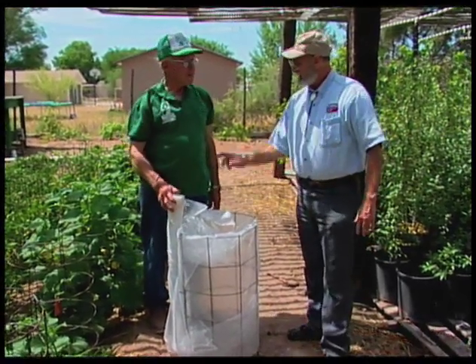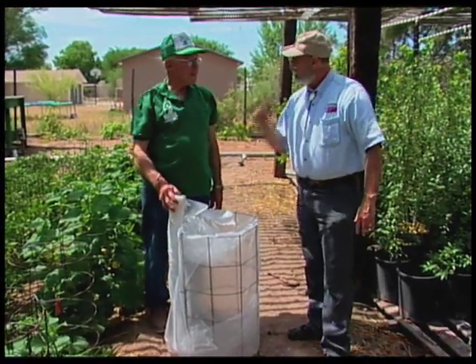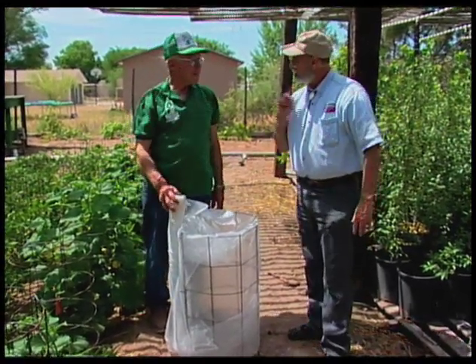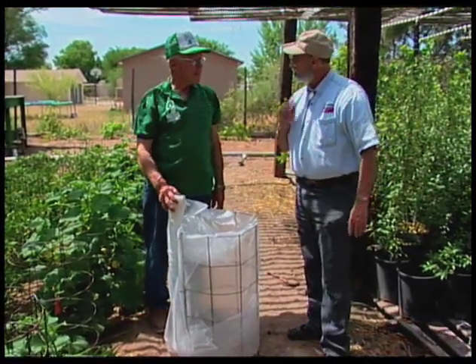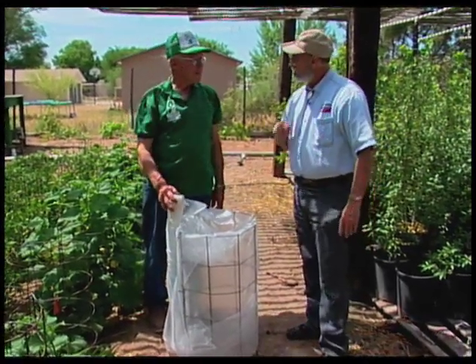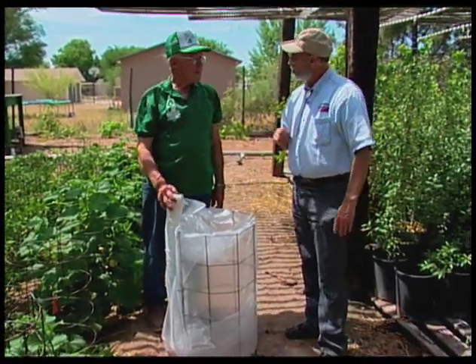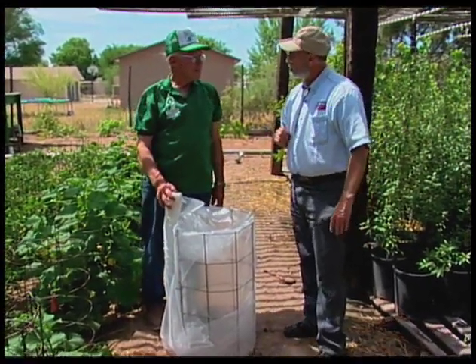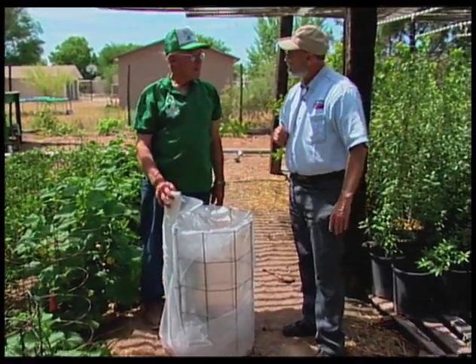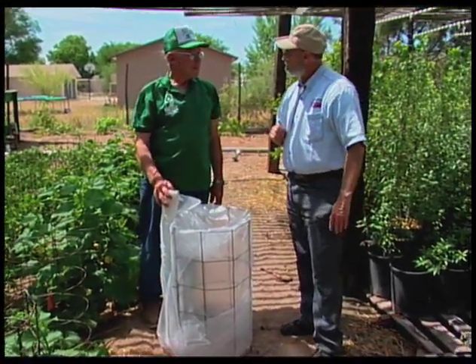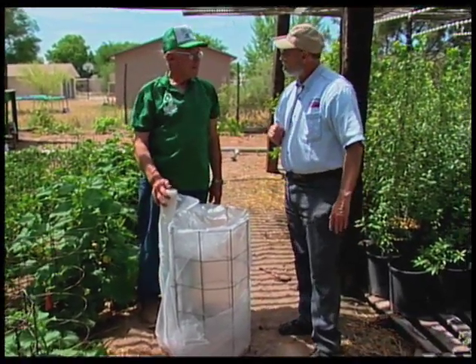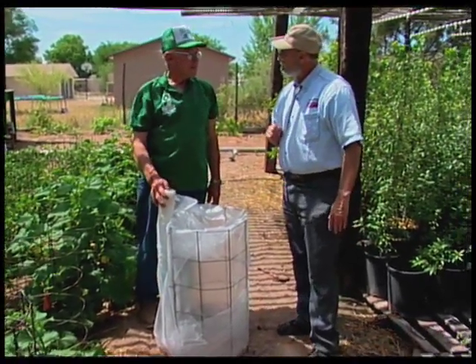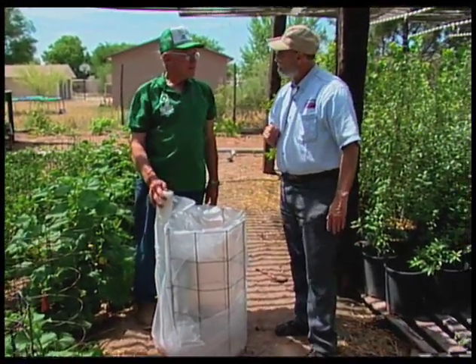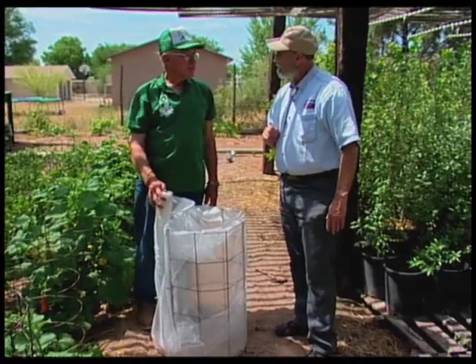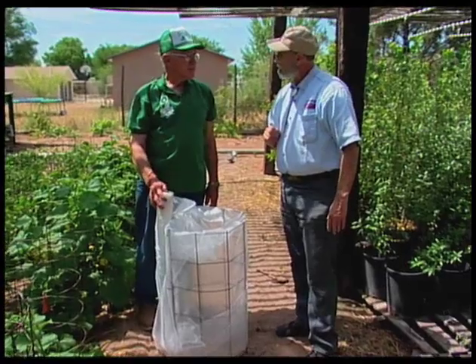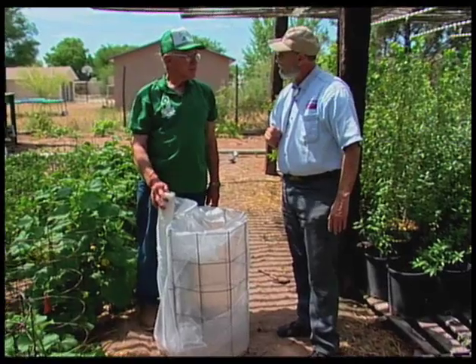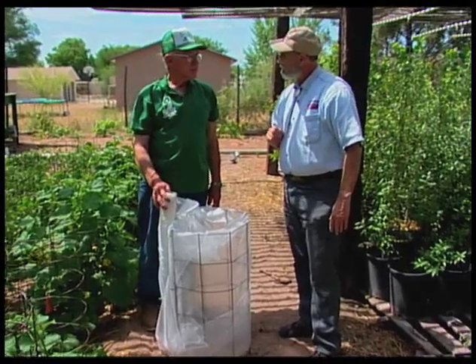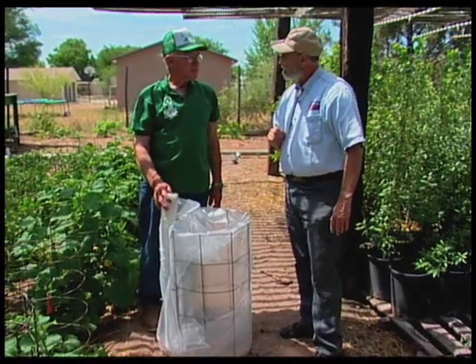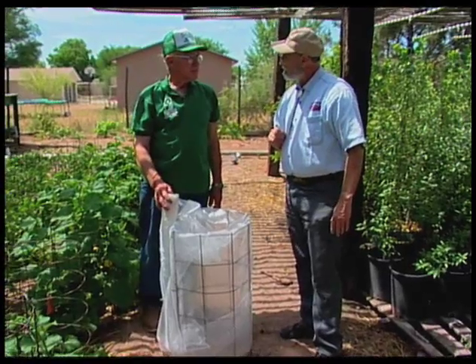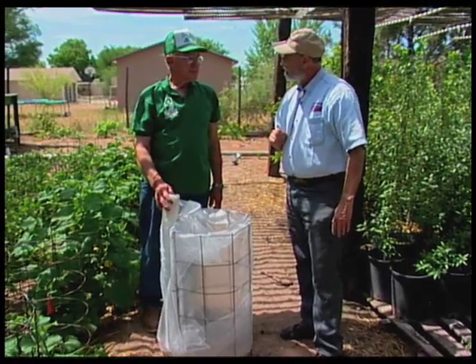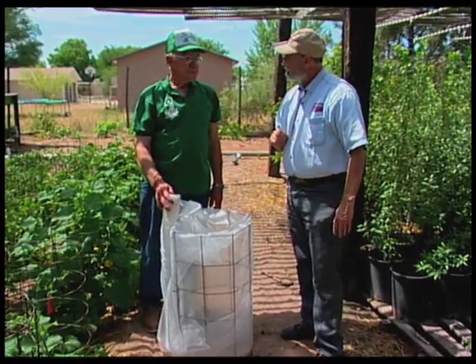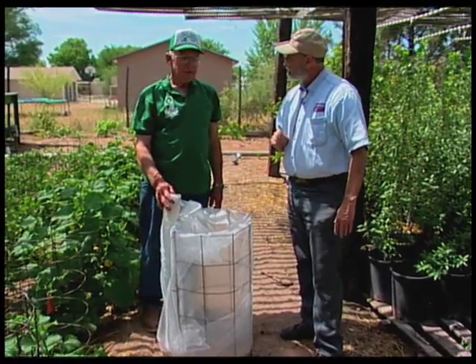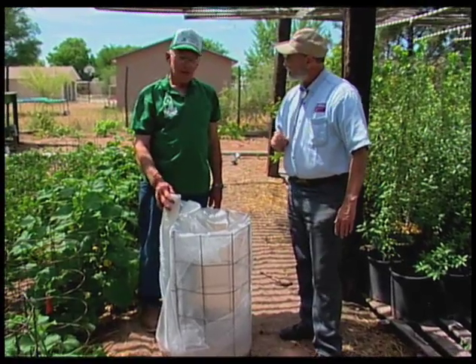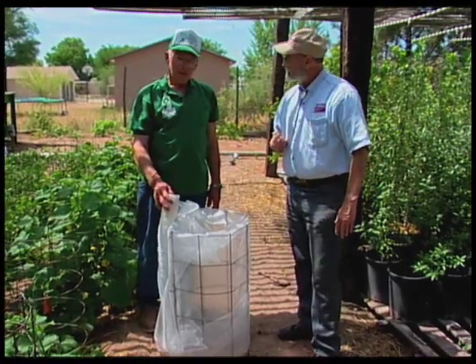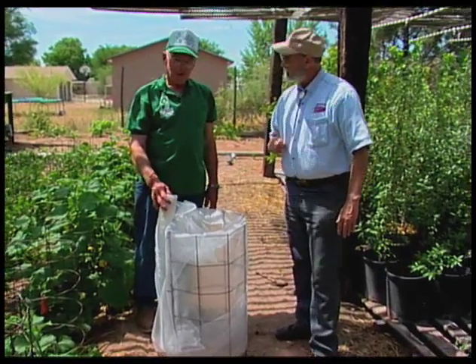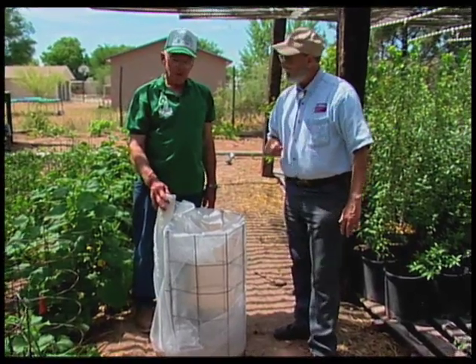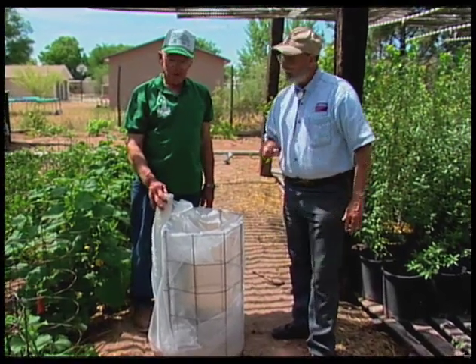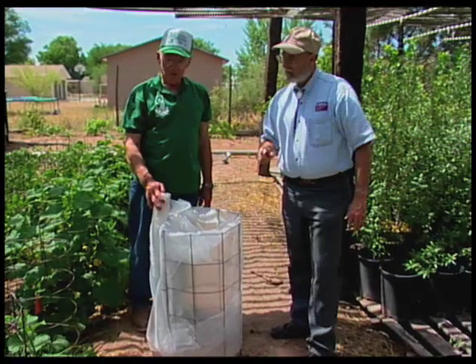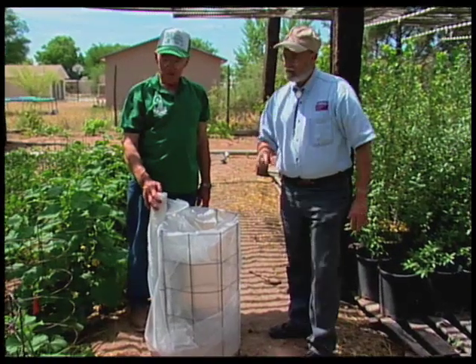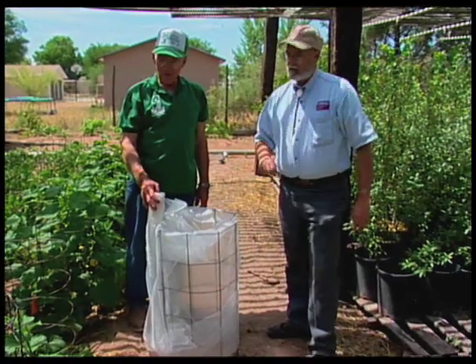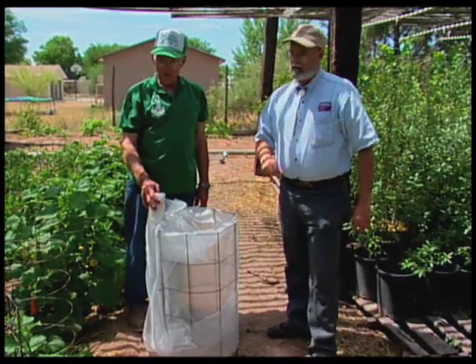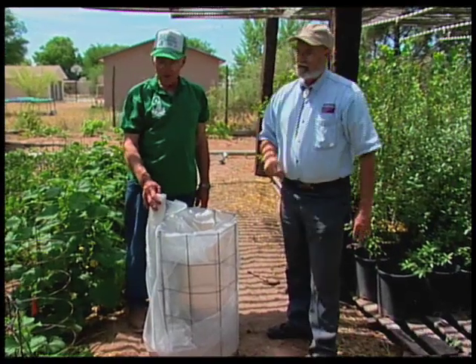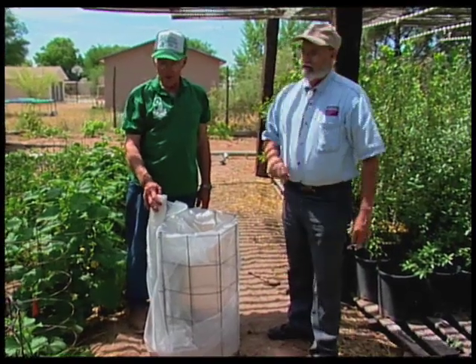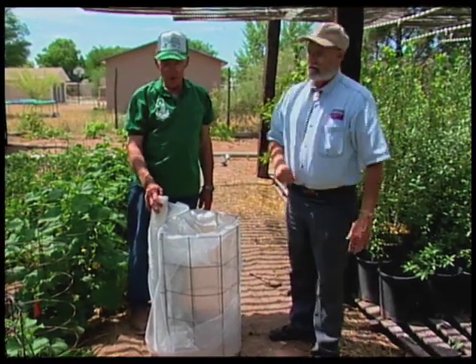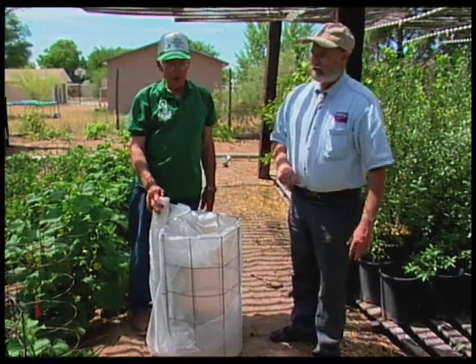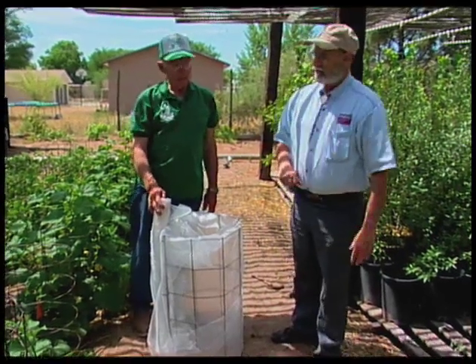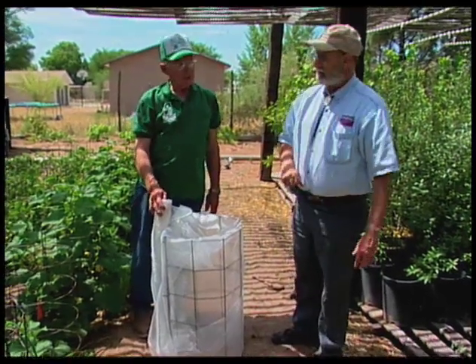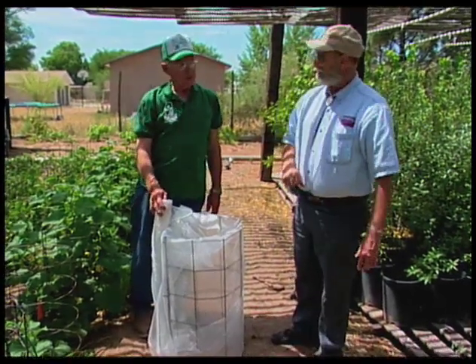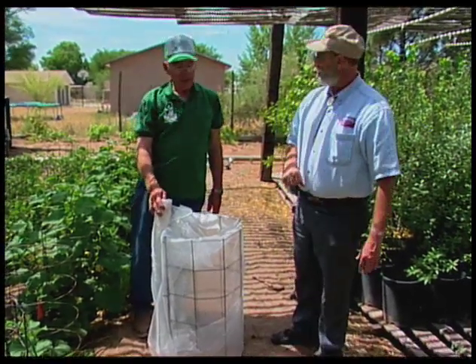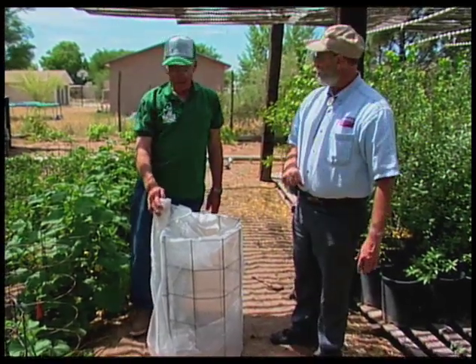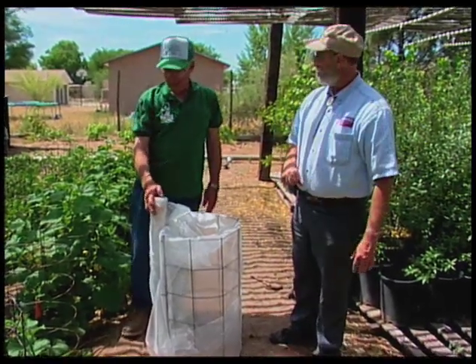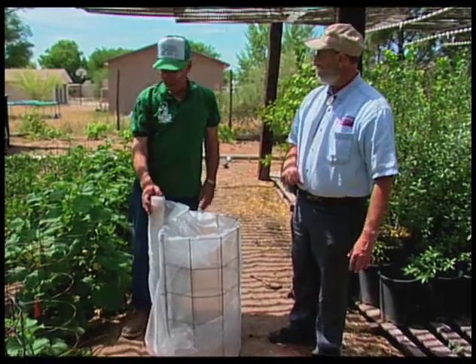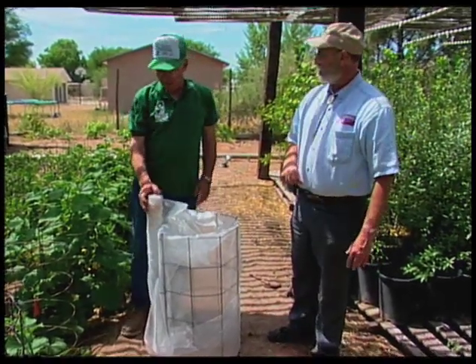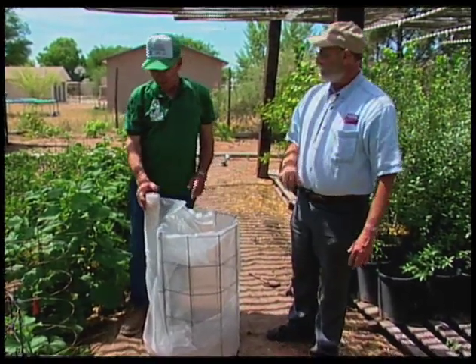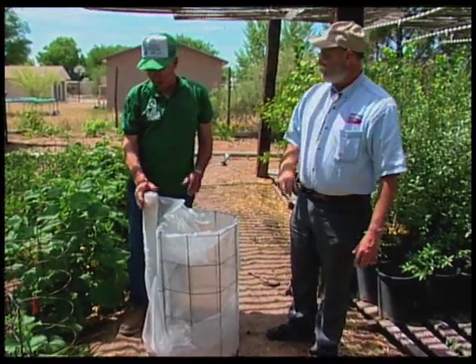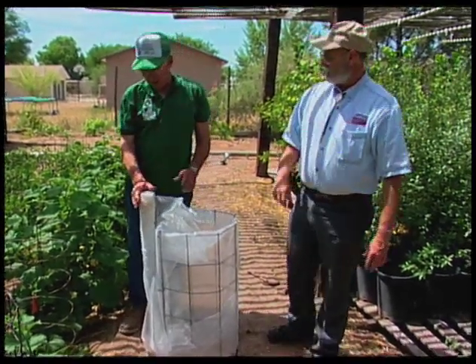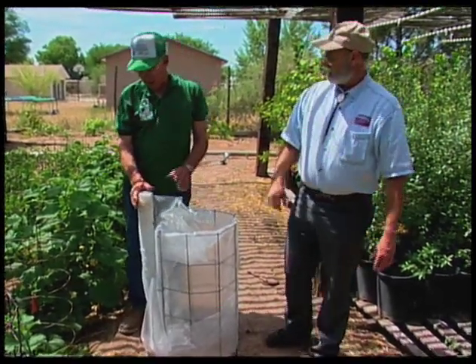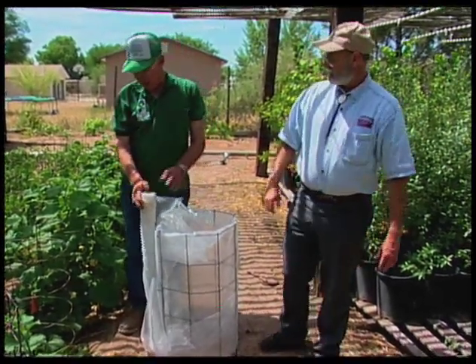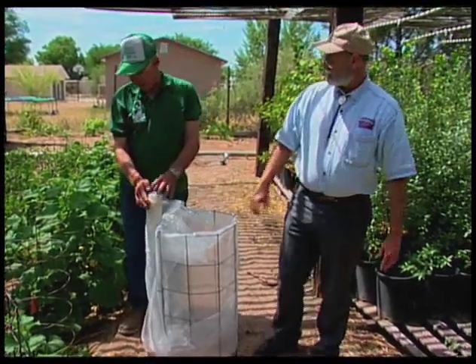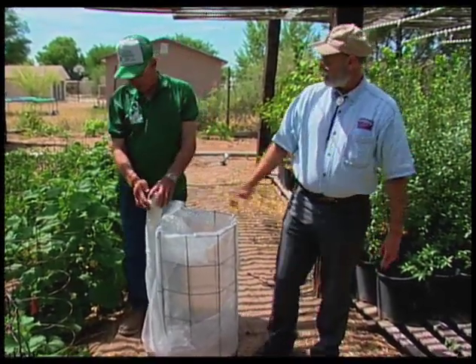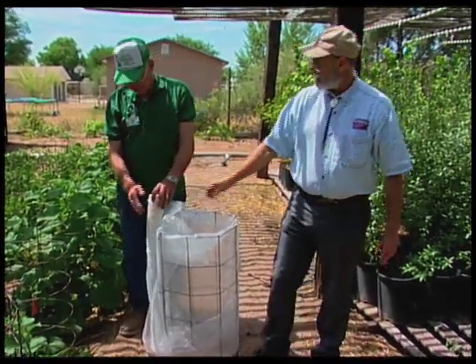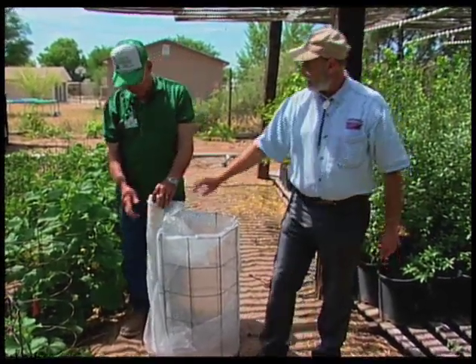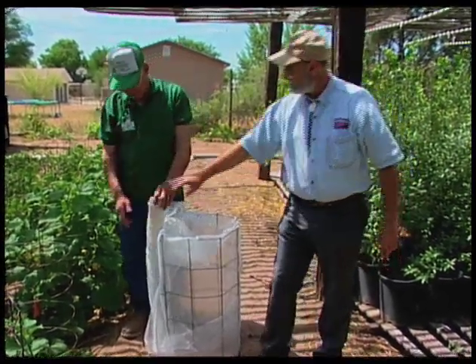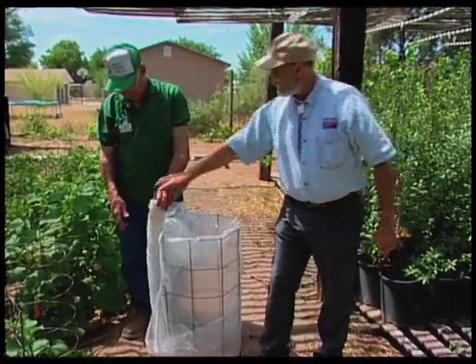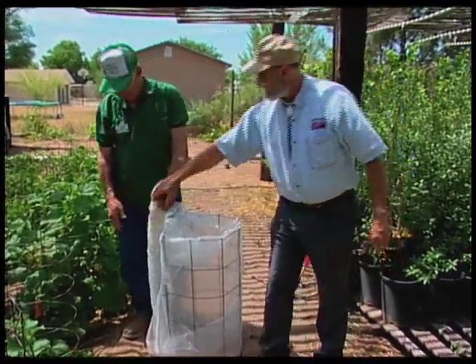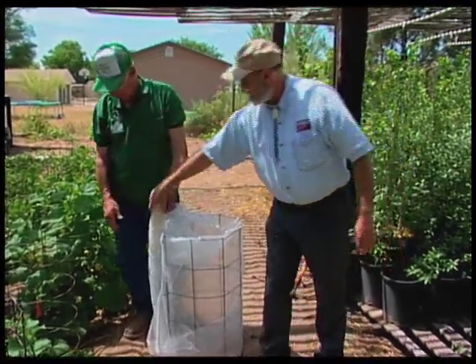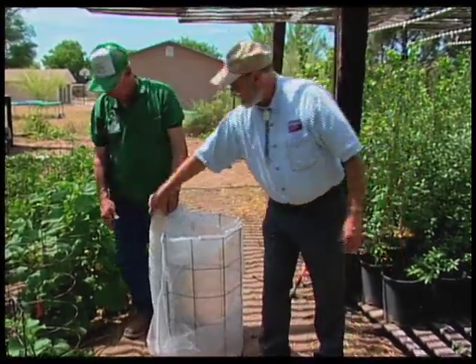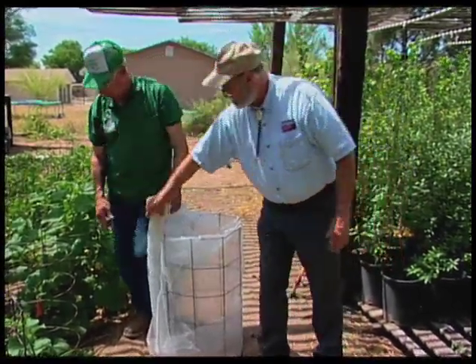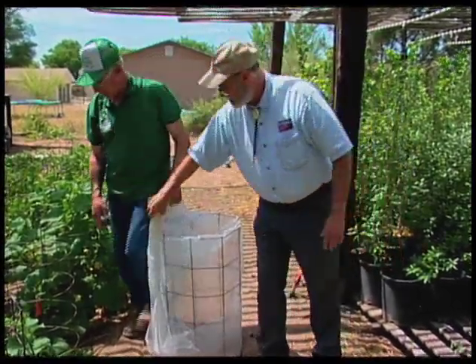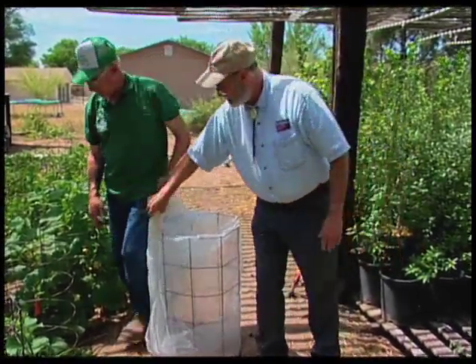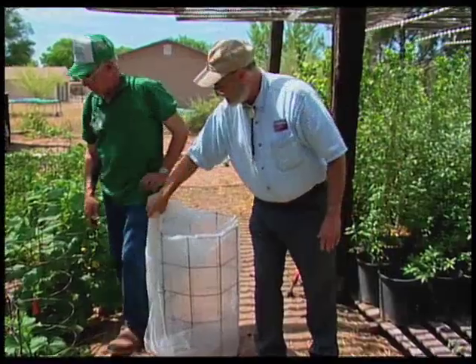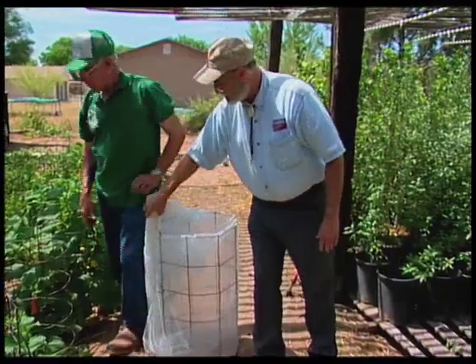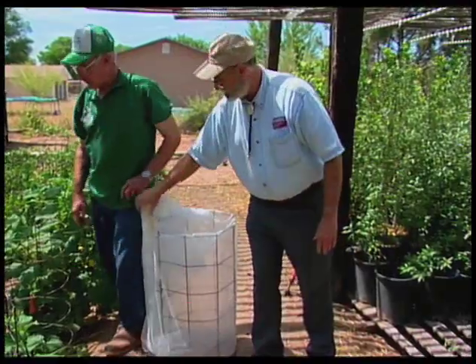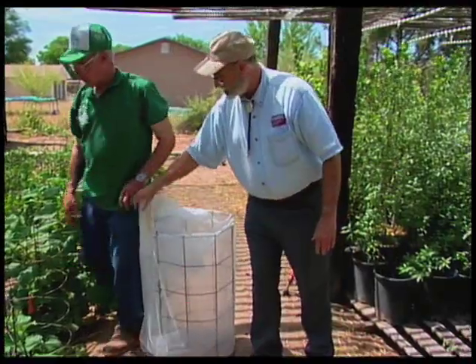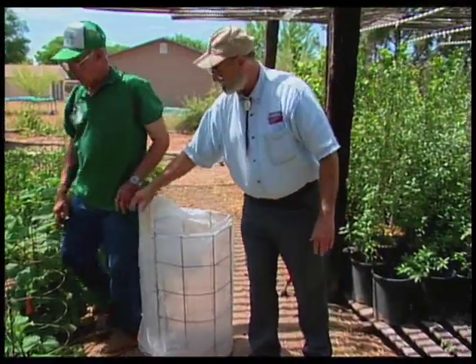You also have a little bit of that curly top here, don't you? I sure do, Curtis. This year is a bad year, it looks like. Let's go take a look at that and see what we need to do.